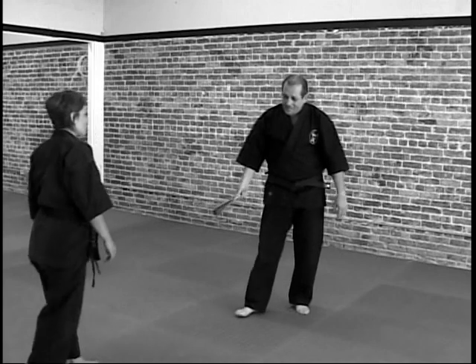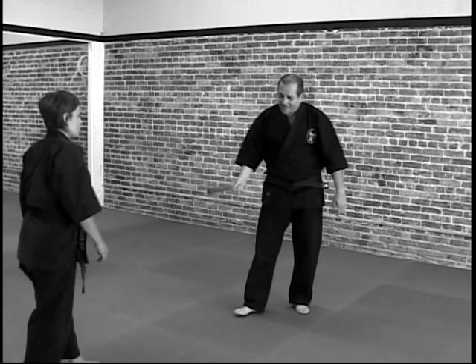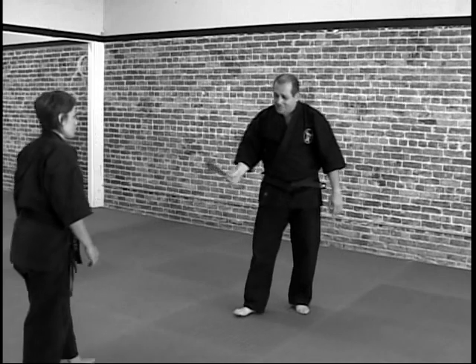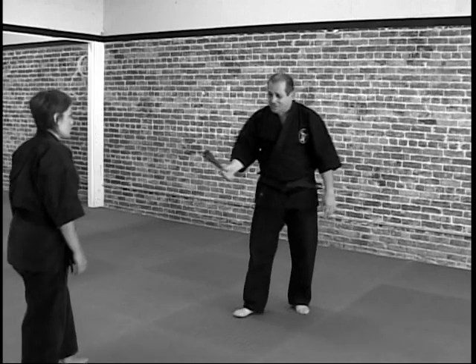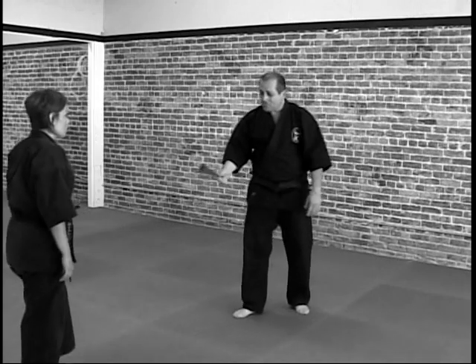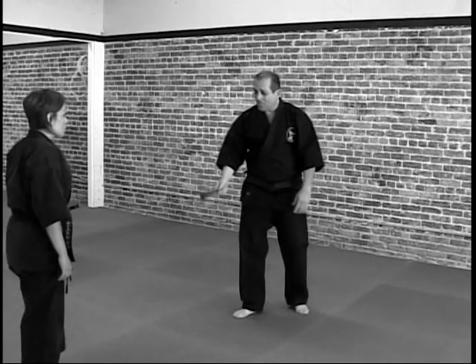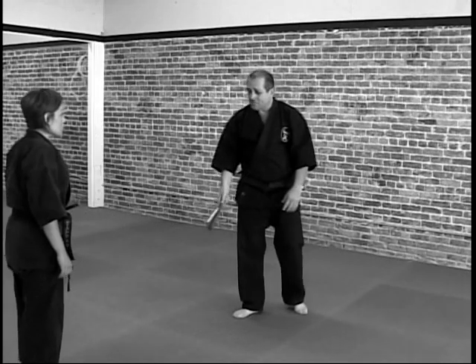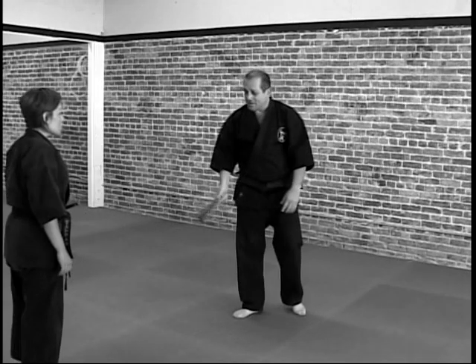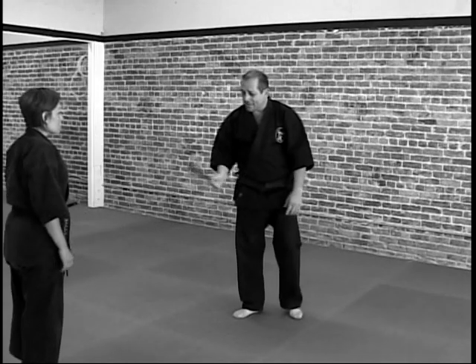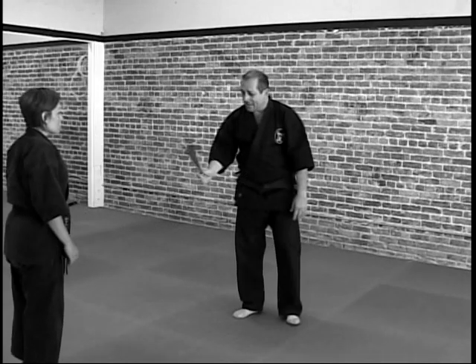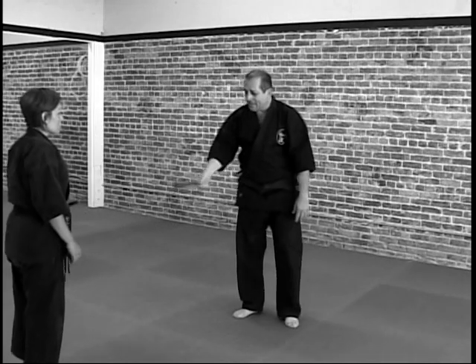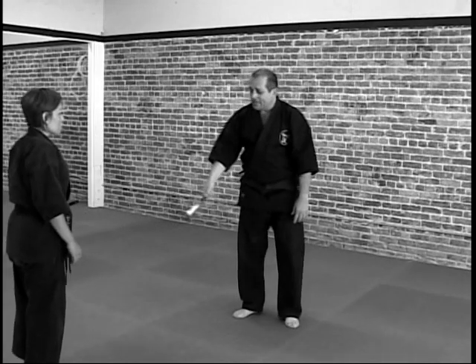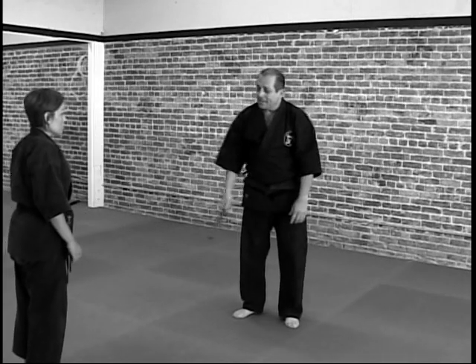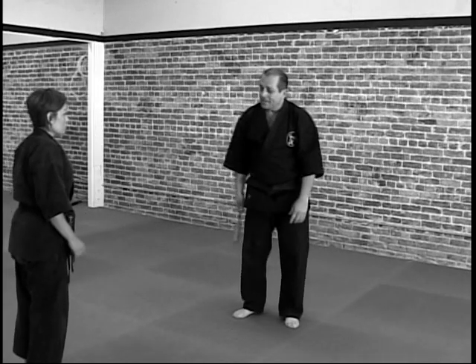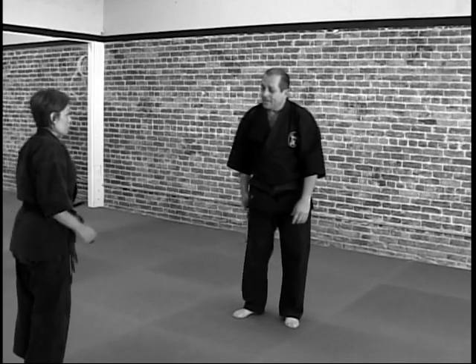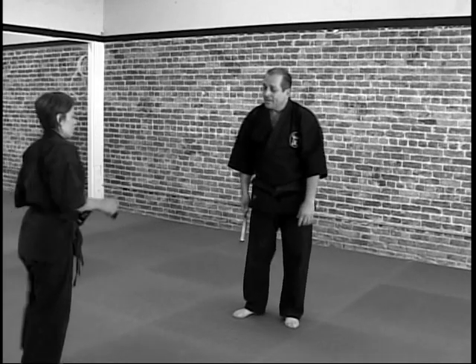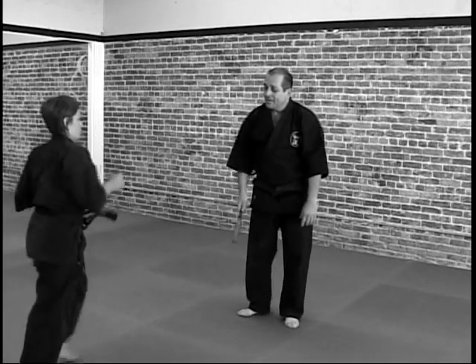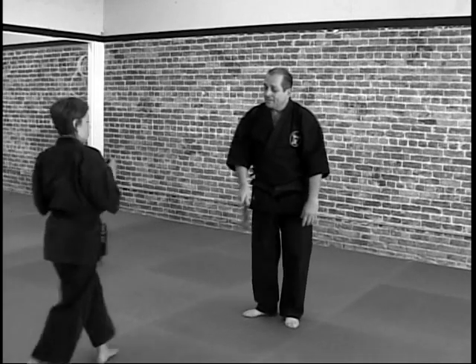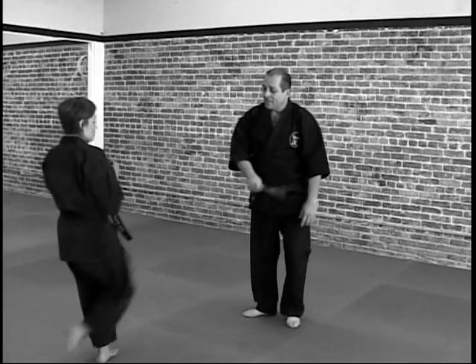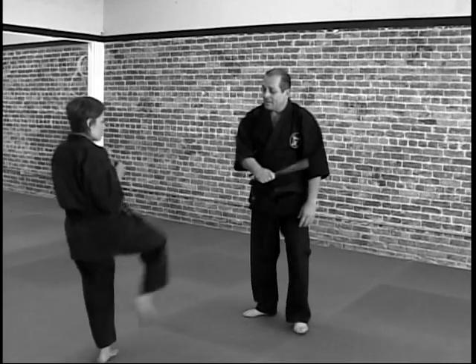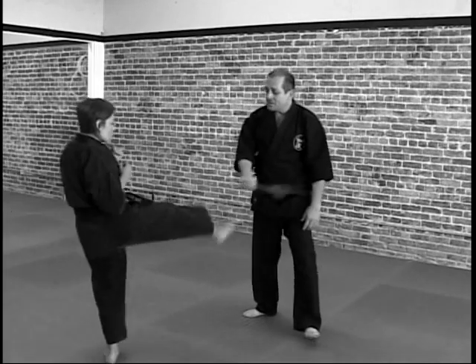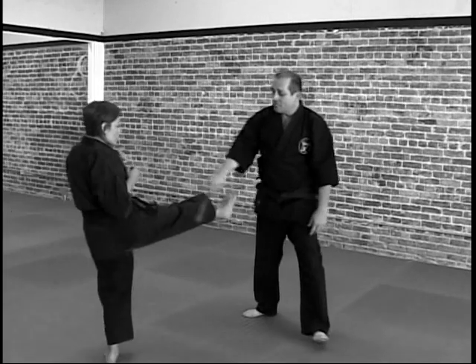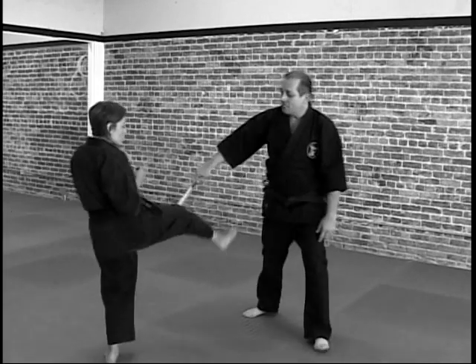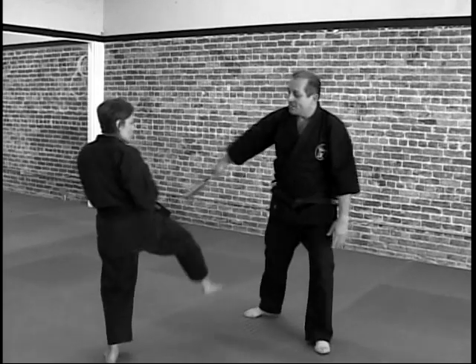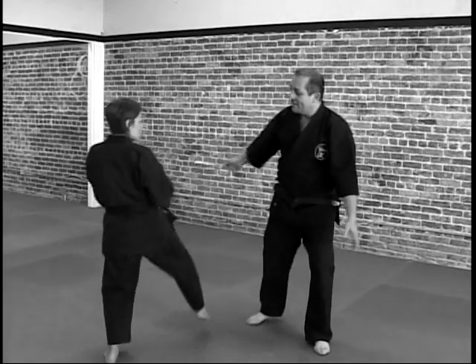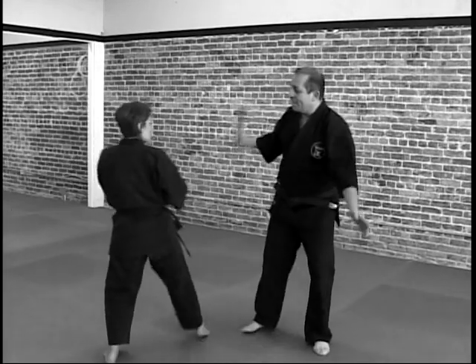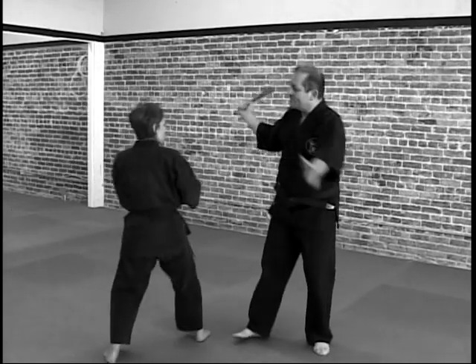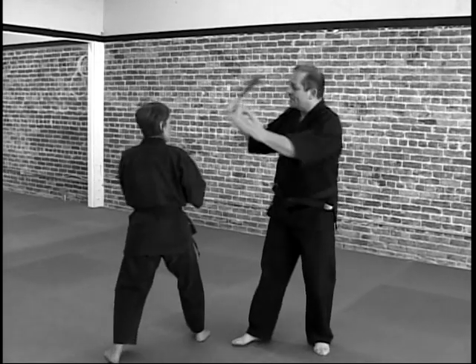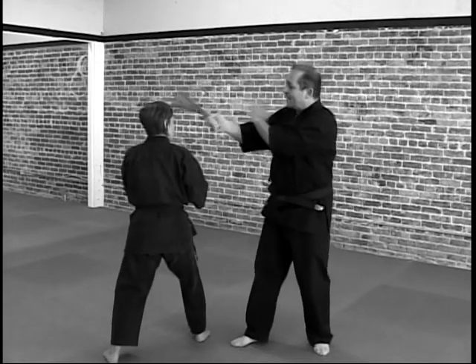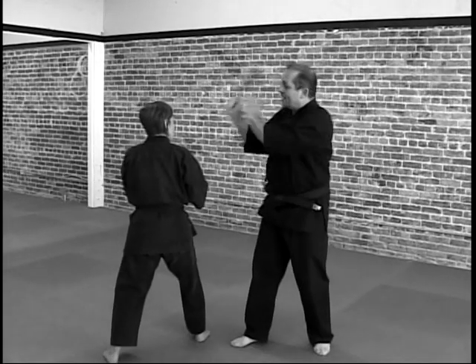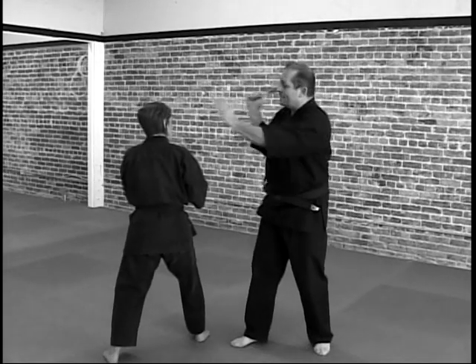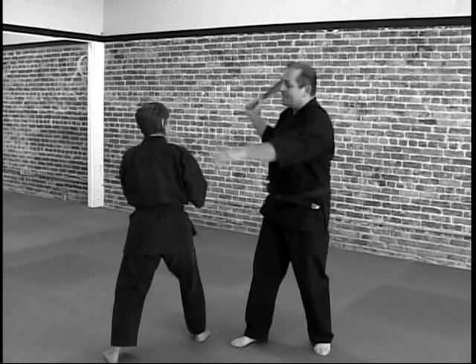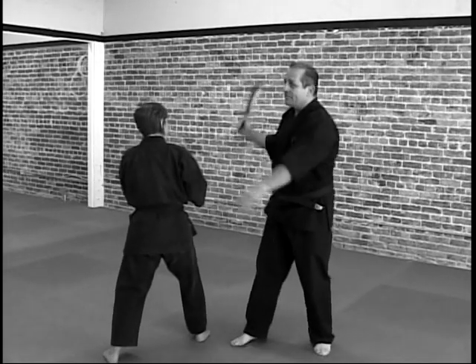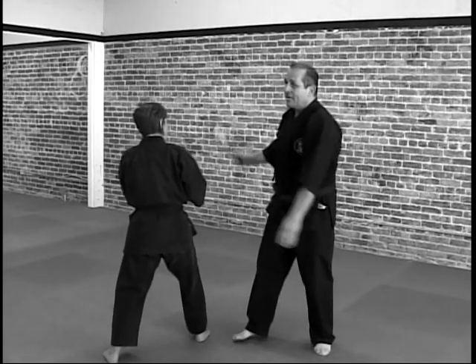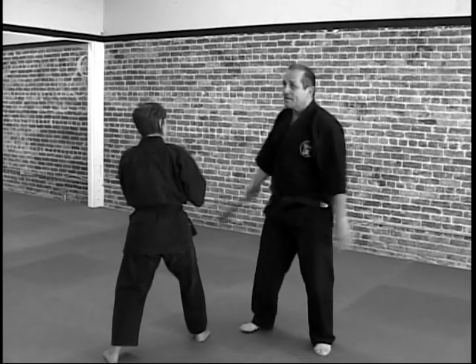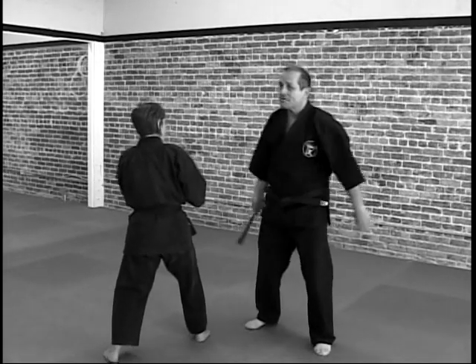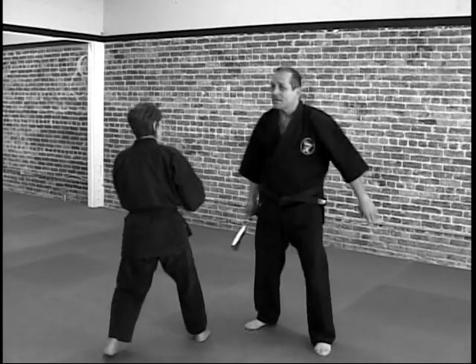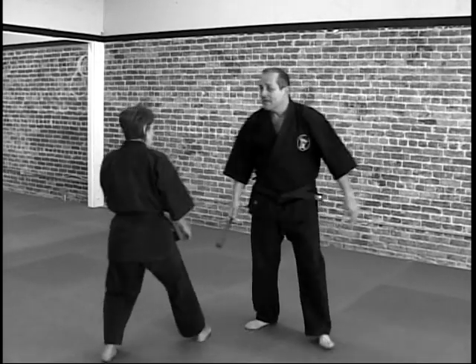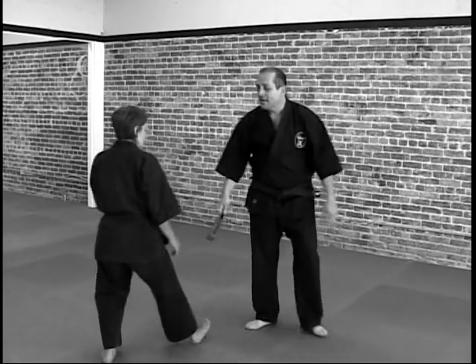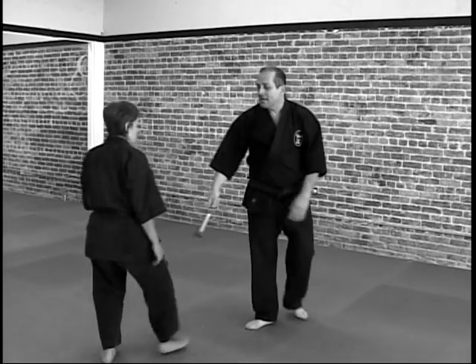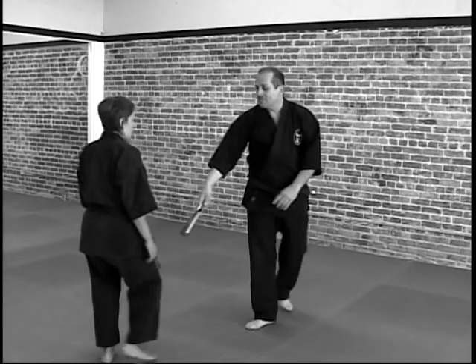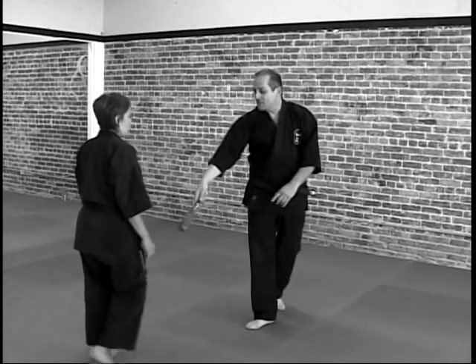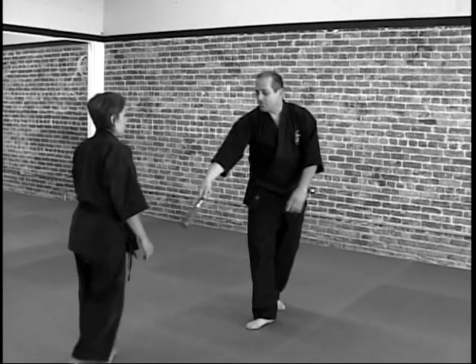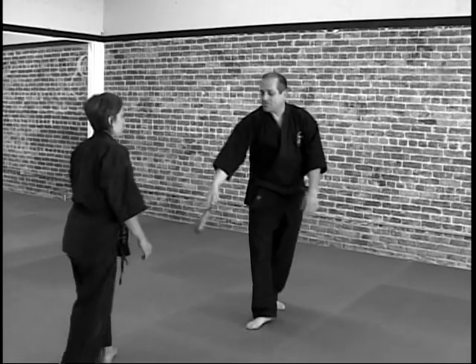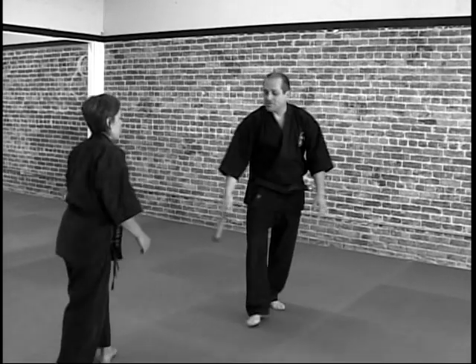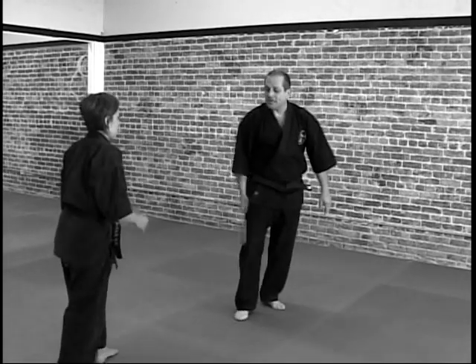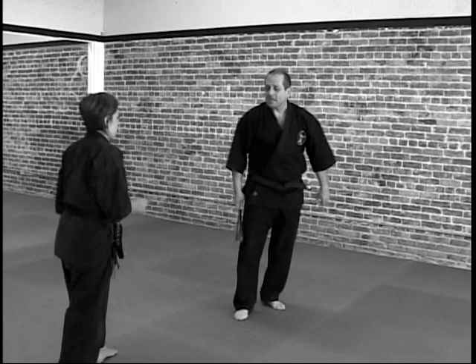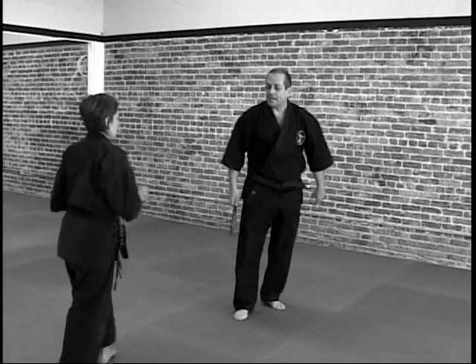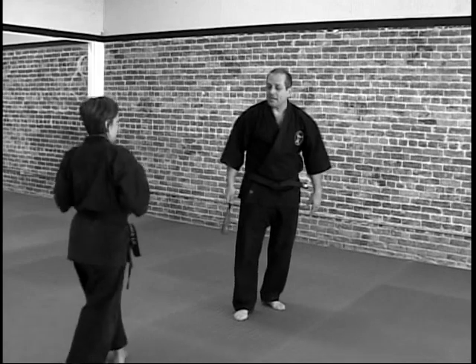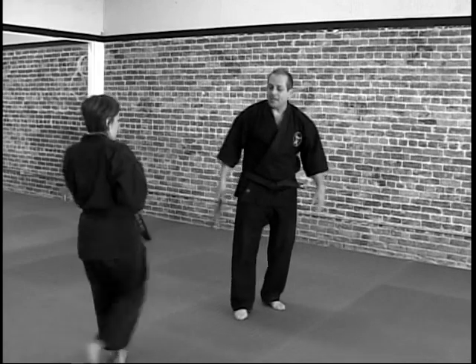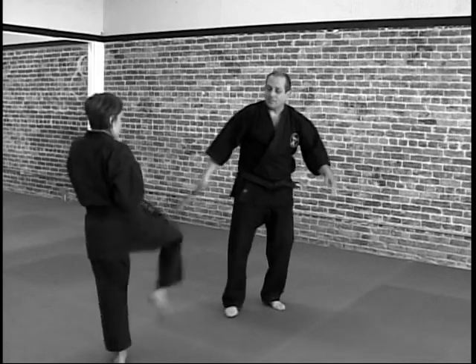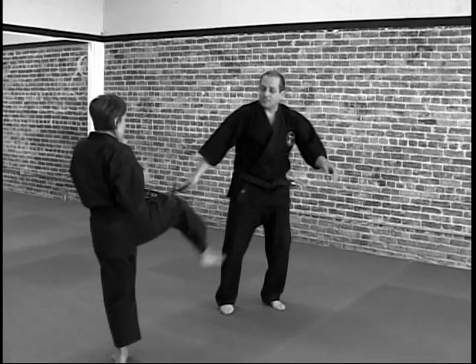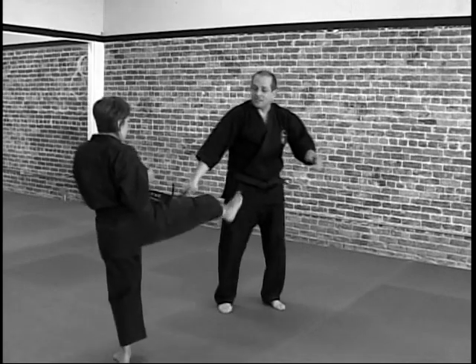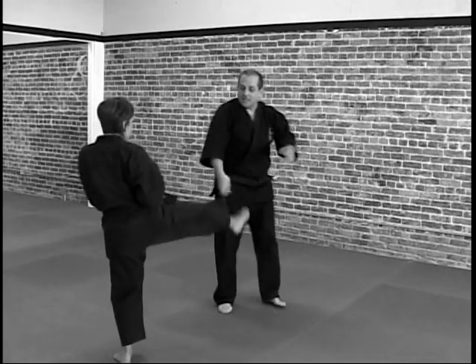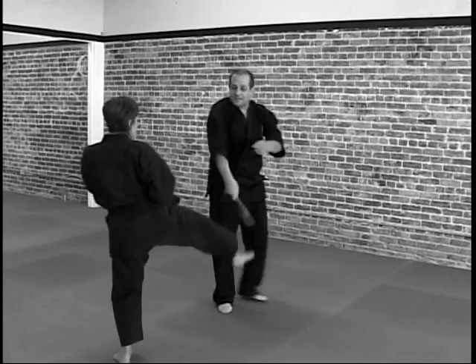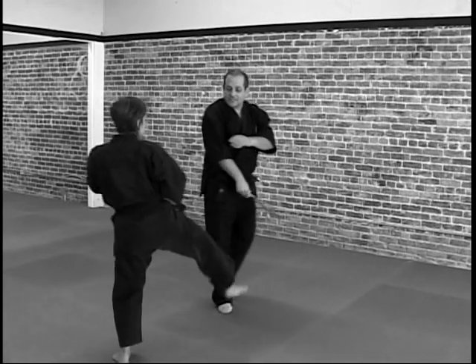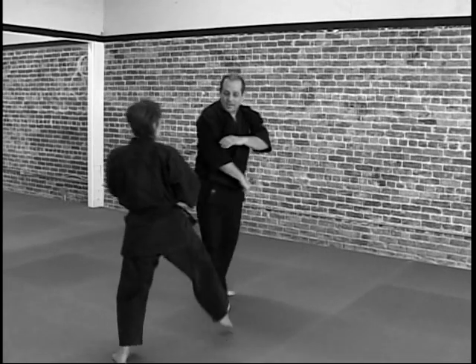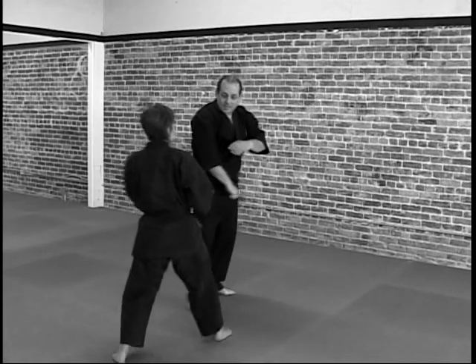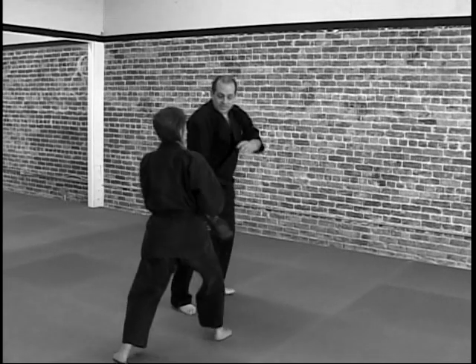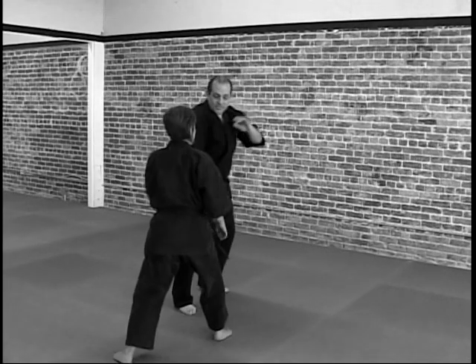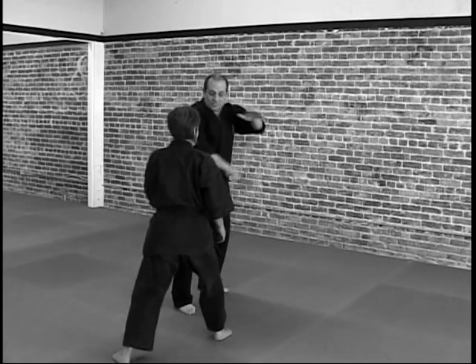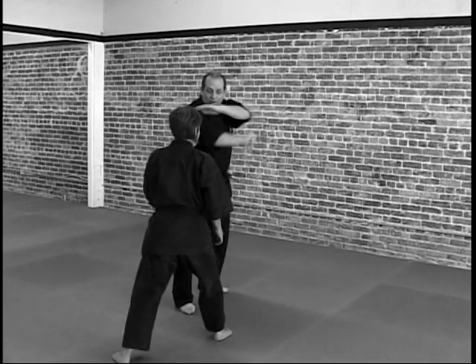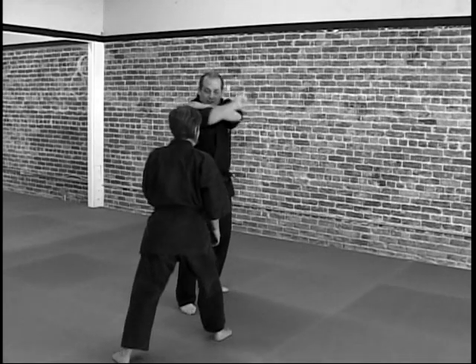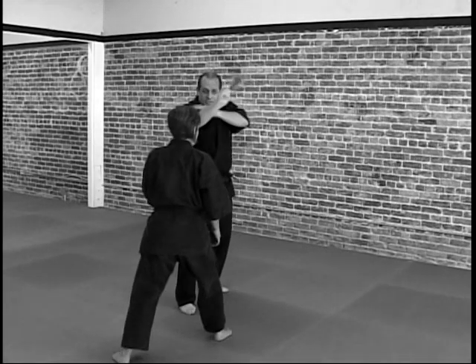If she throws the kick, very easy — move to the outside and hit to the face. If she throws the kick again, I move to the inside, hit to the crotch, strike side of the face.